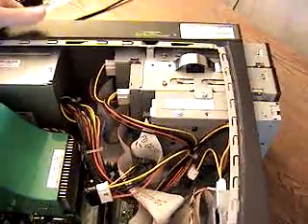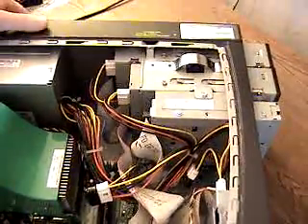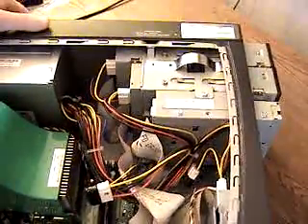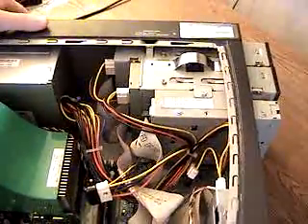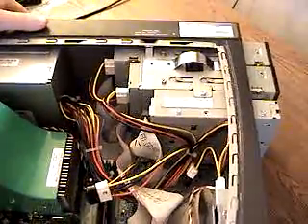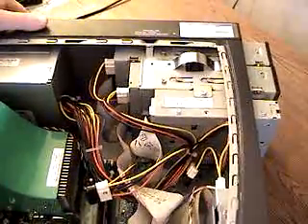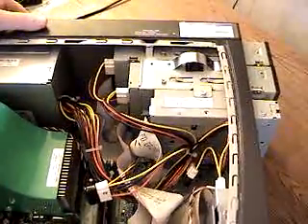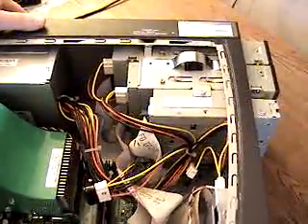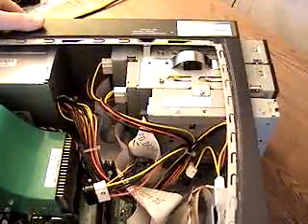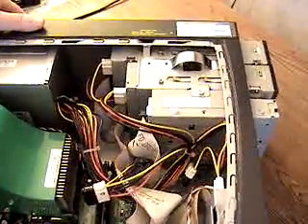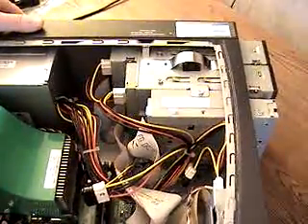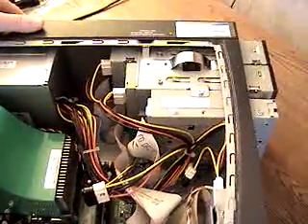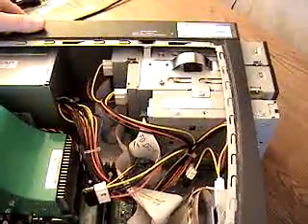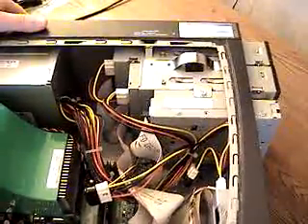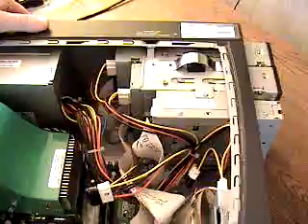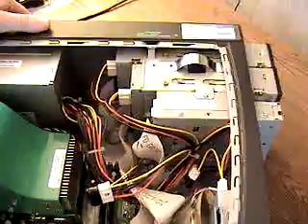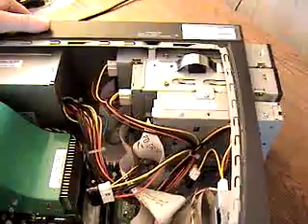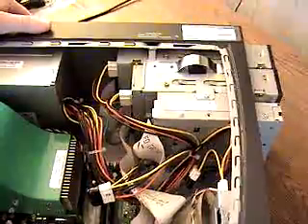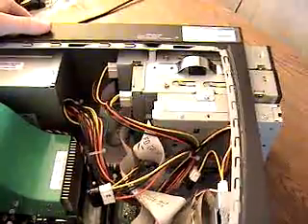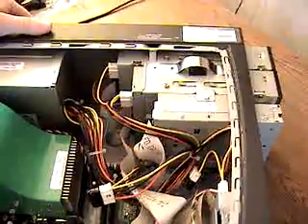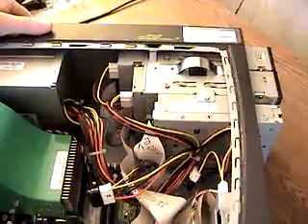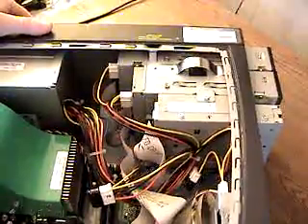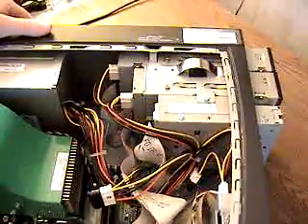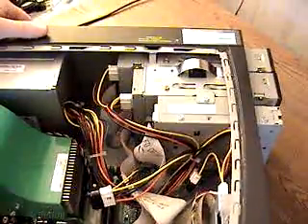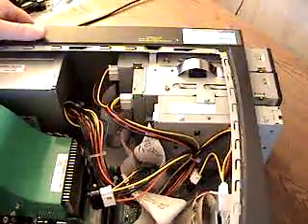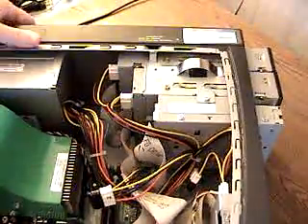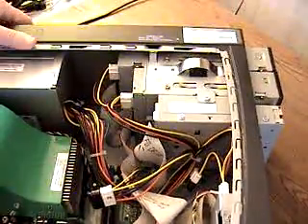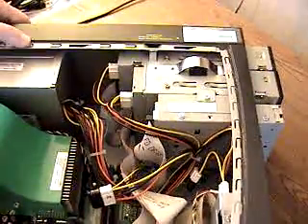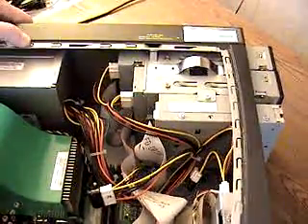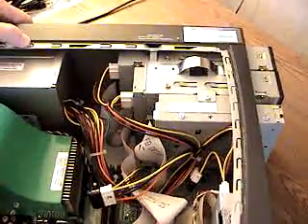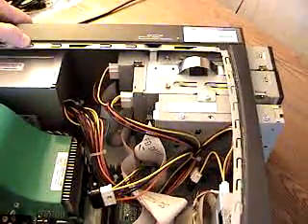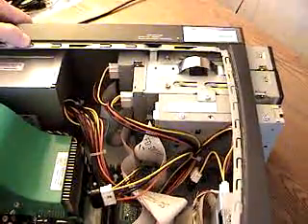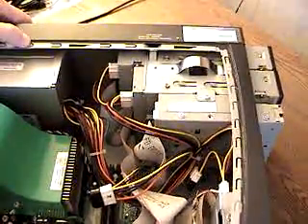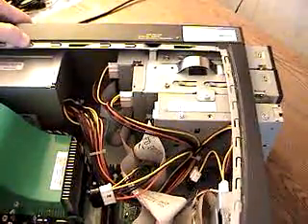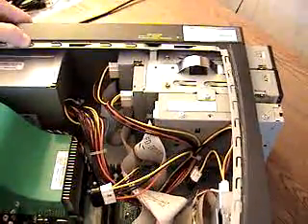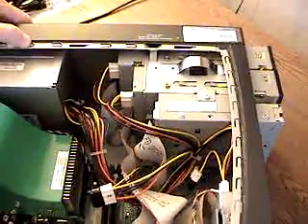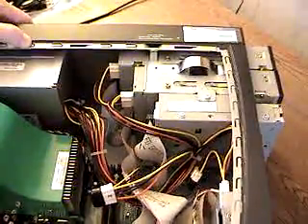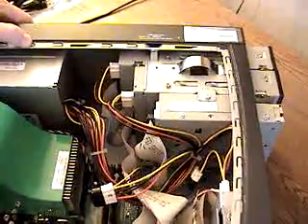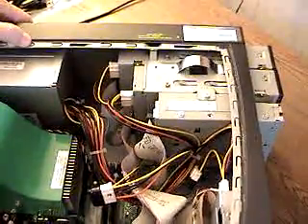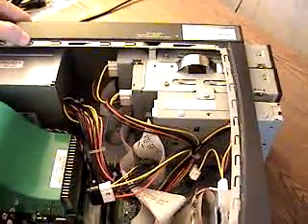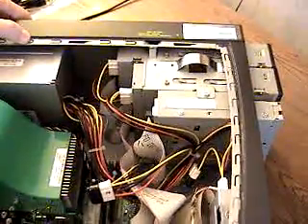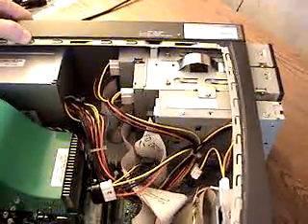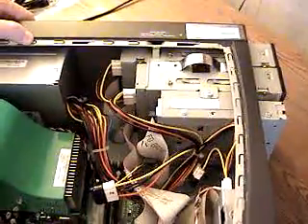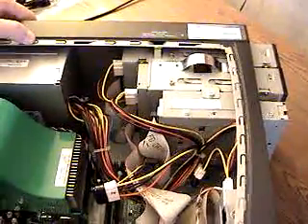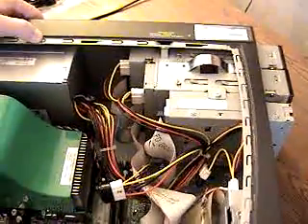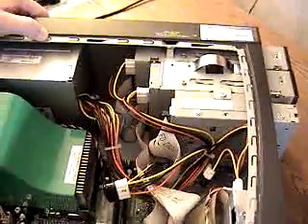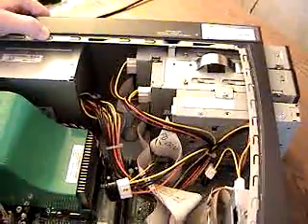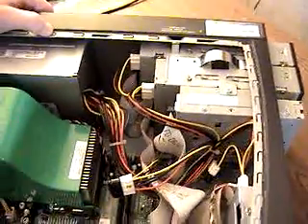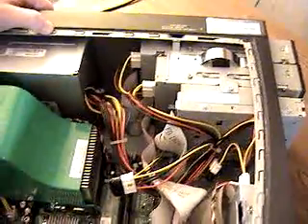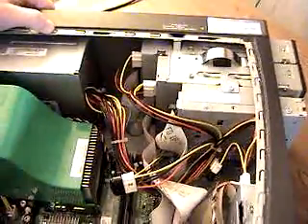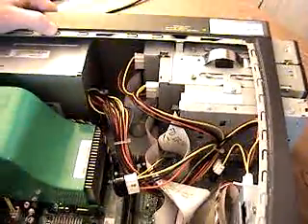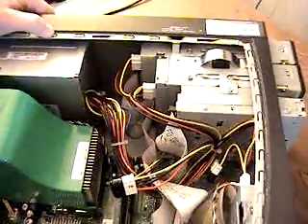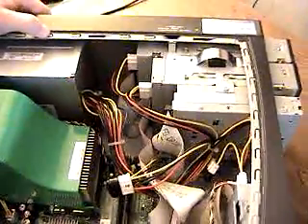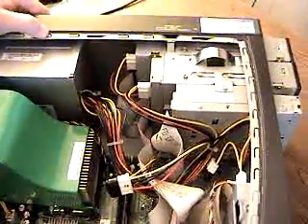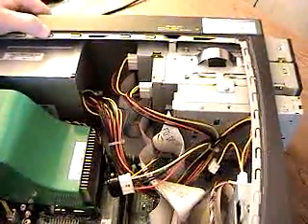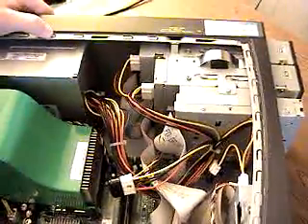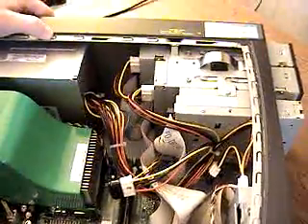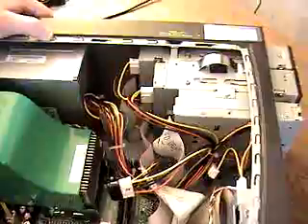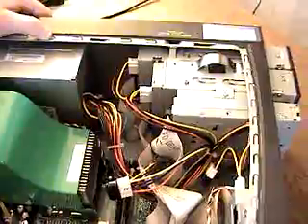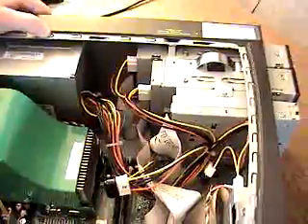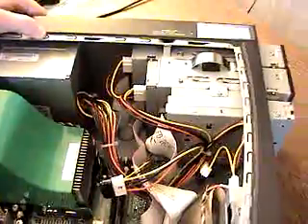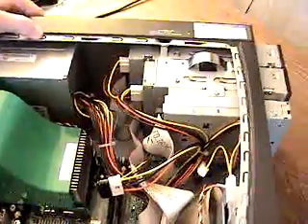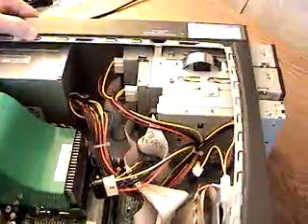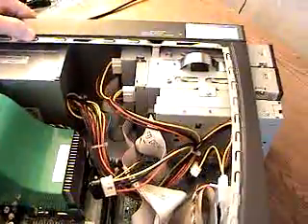This is the conclusion of our tutorial on how to add and remove a CD-ROM or DVD drive. Good day.